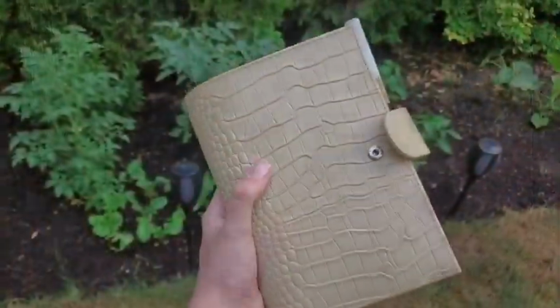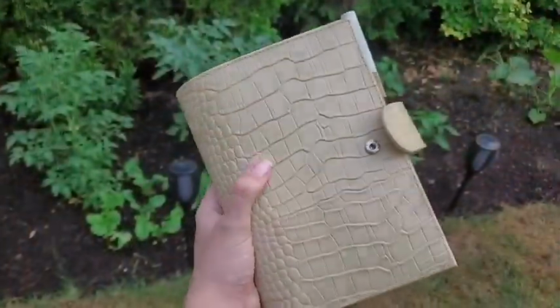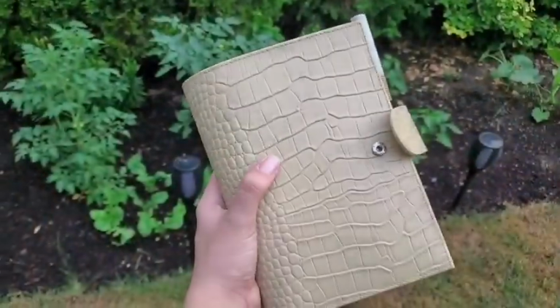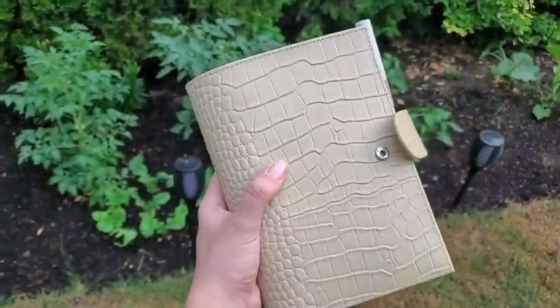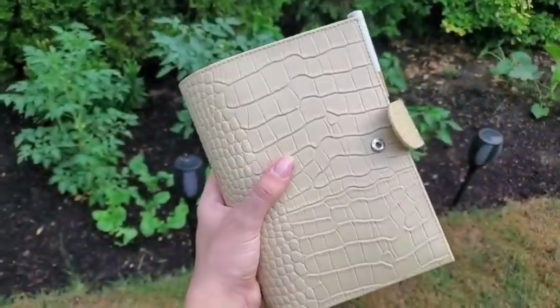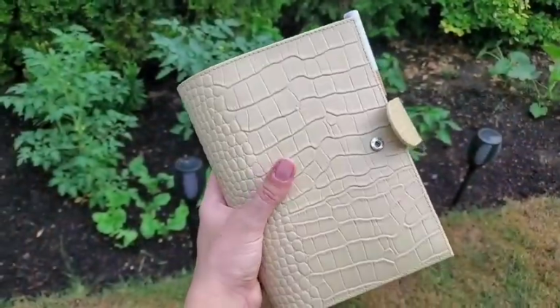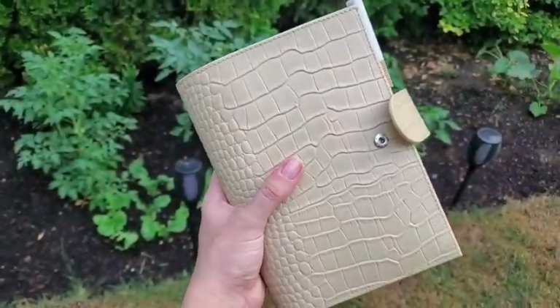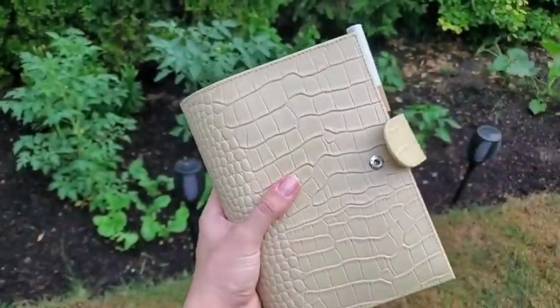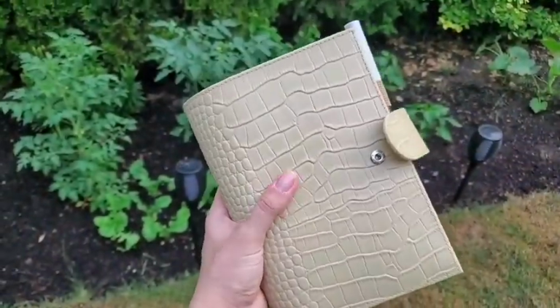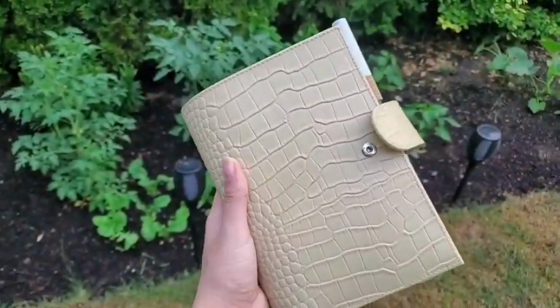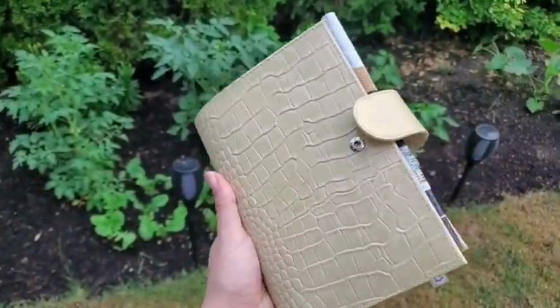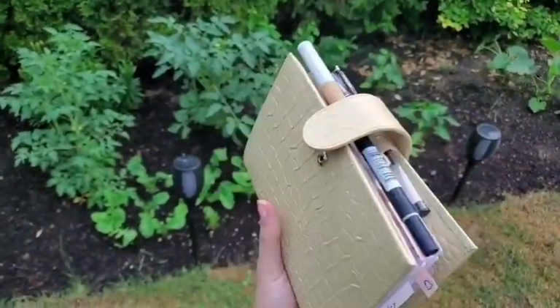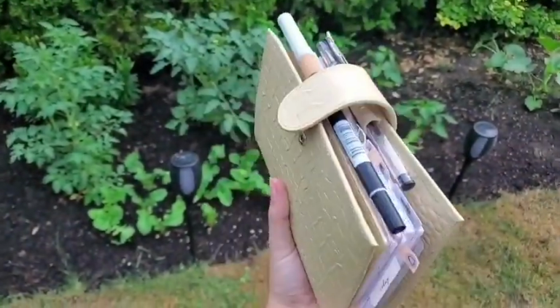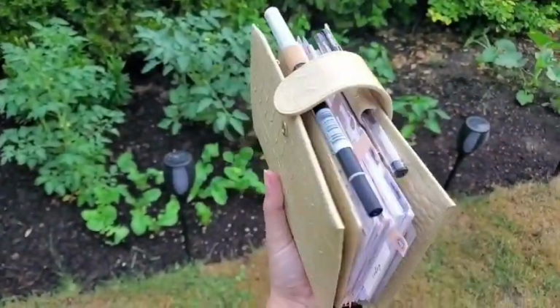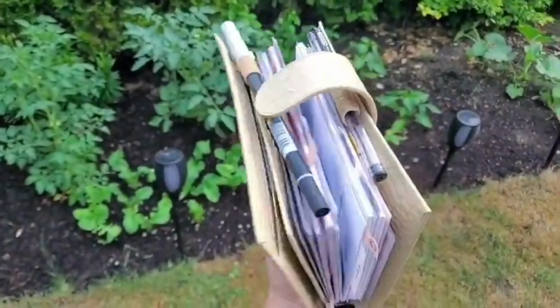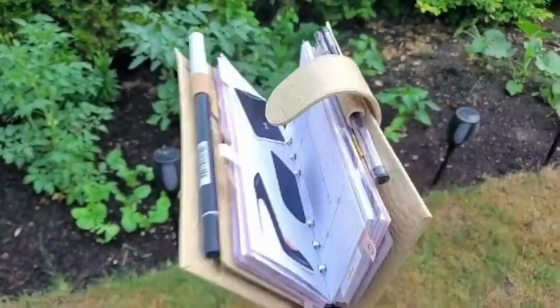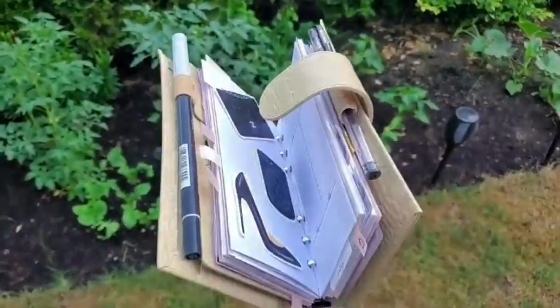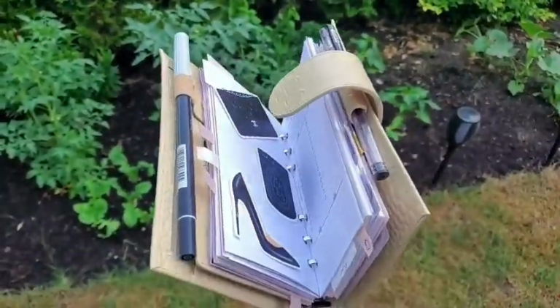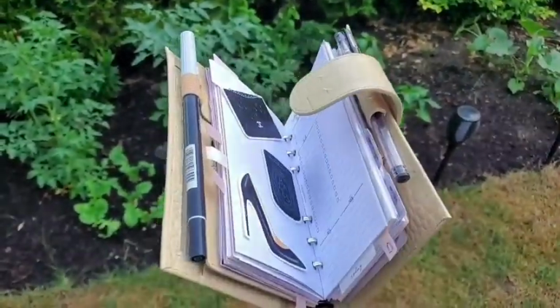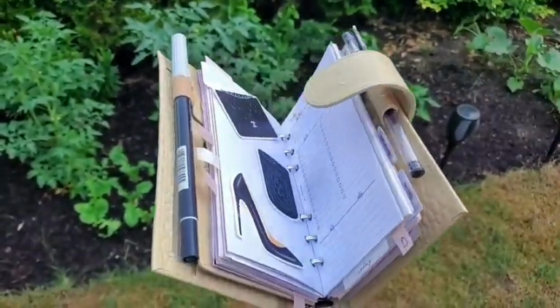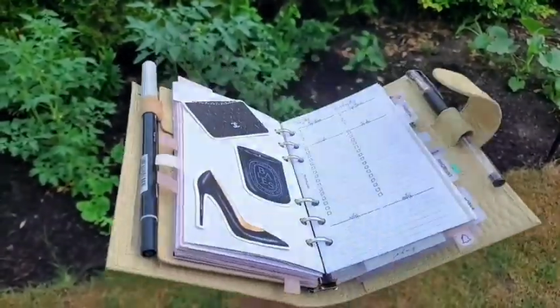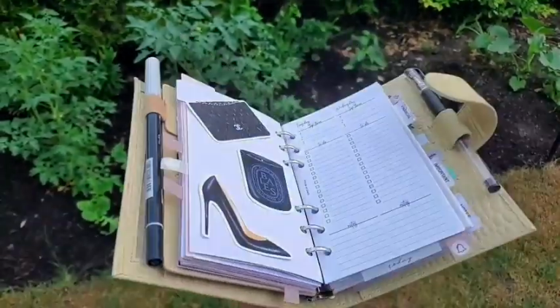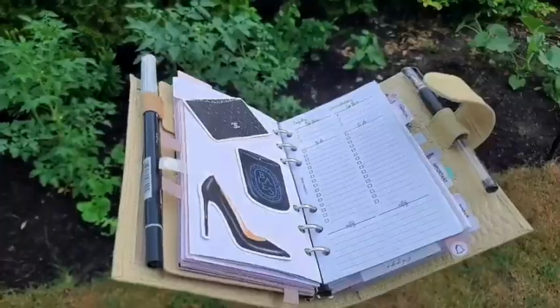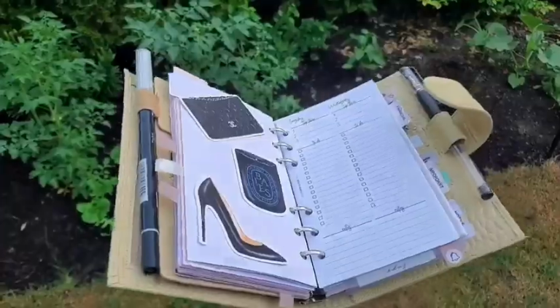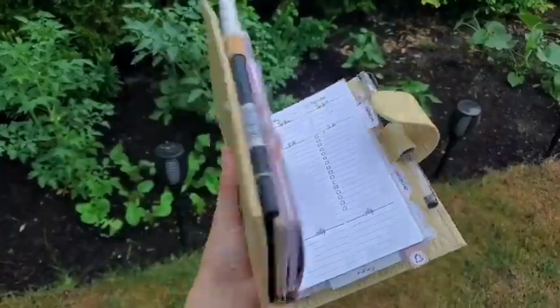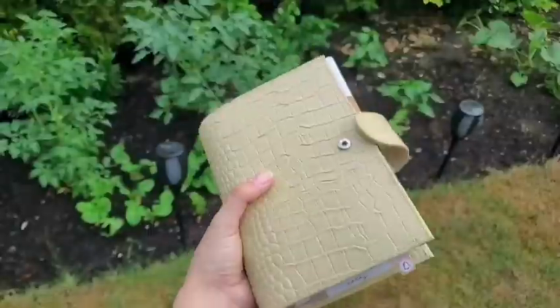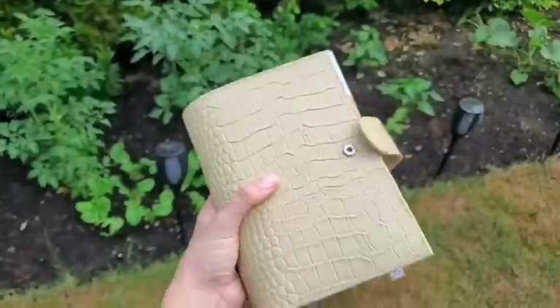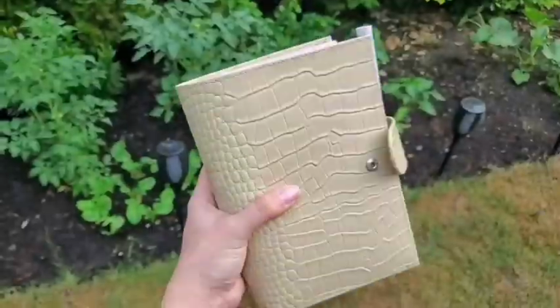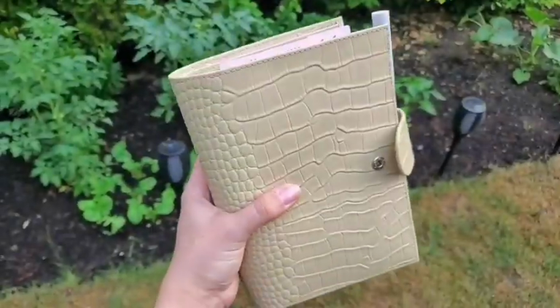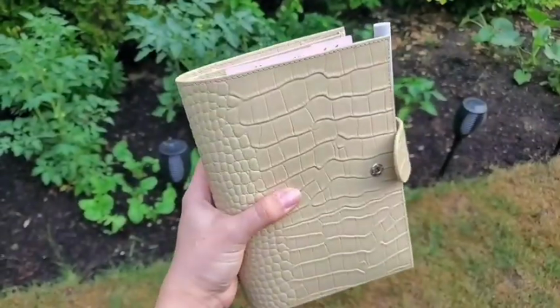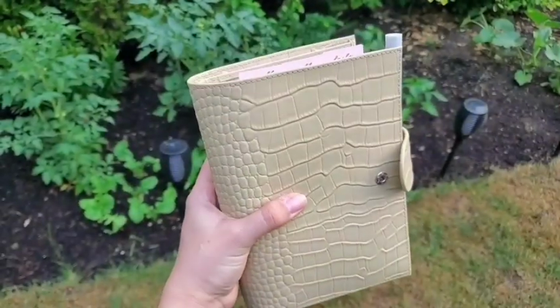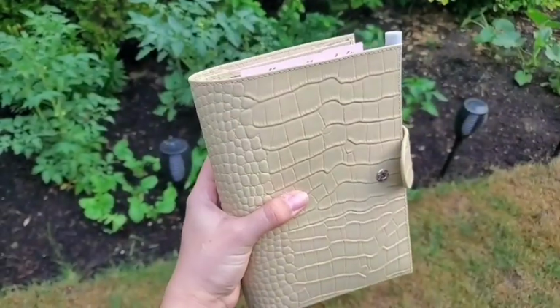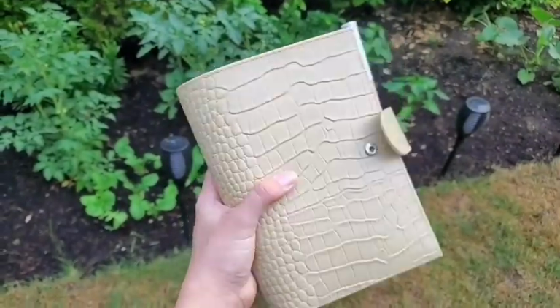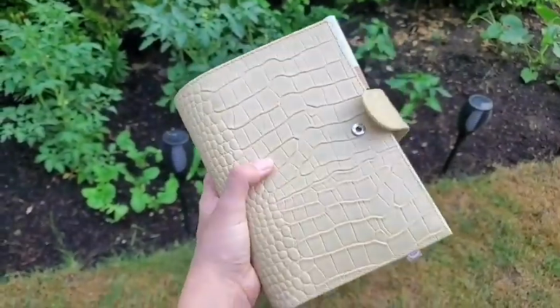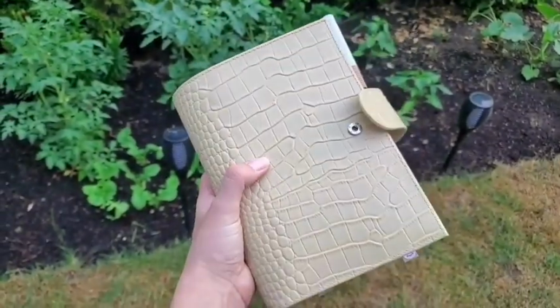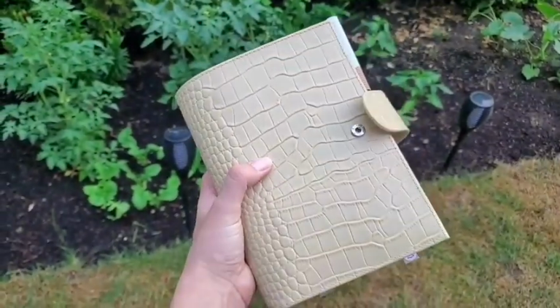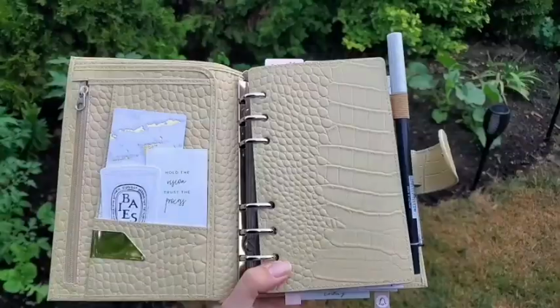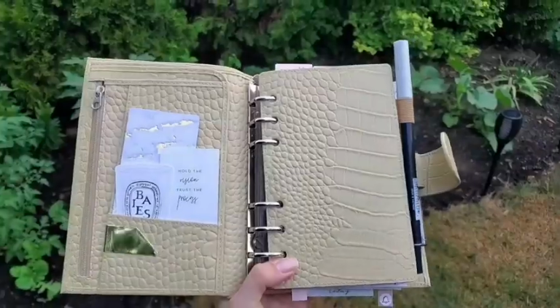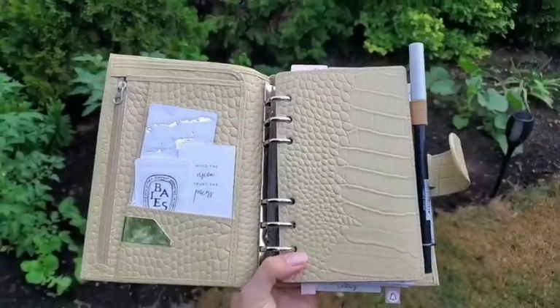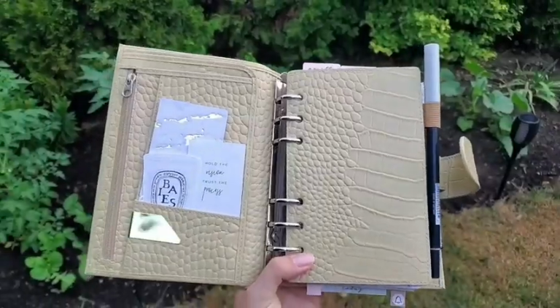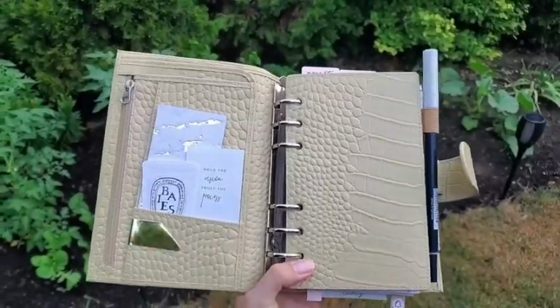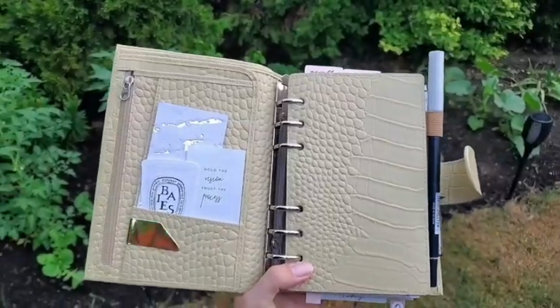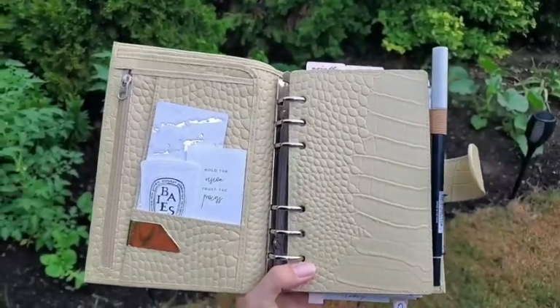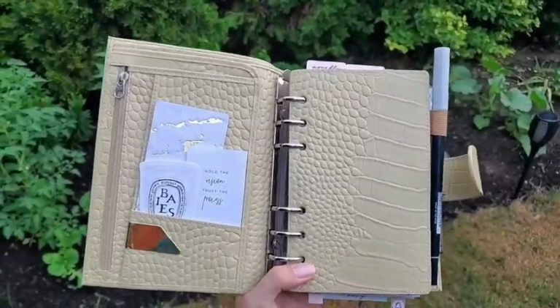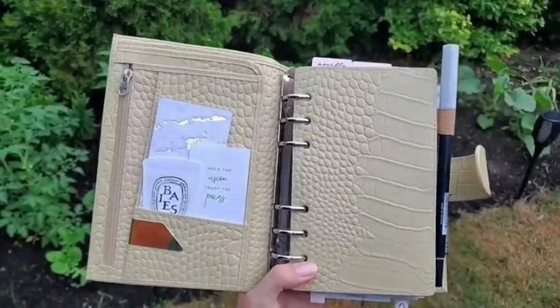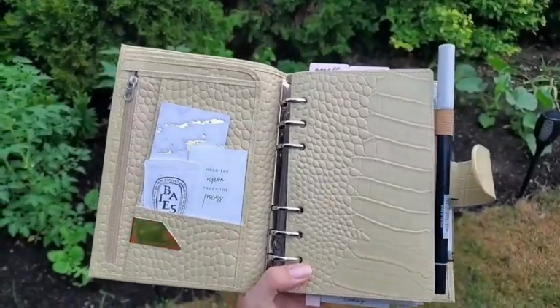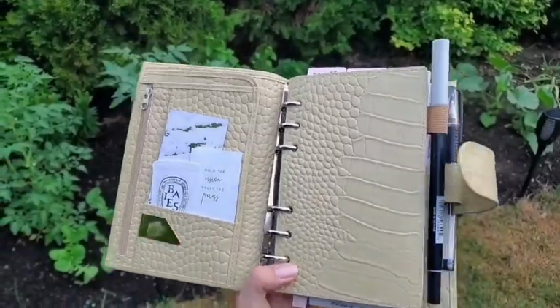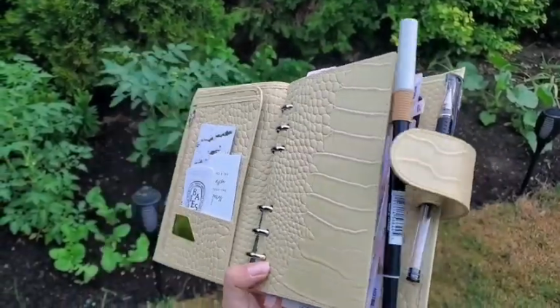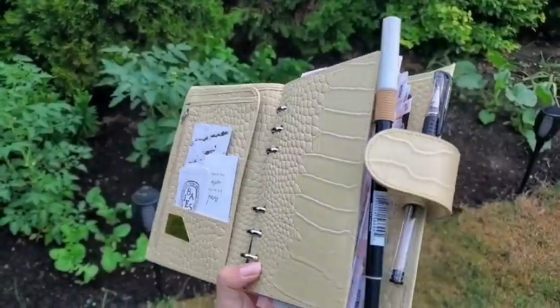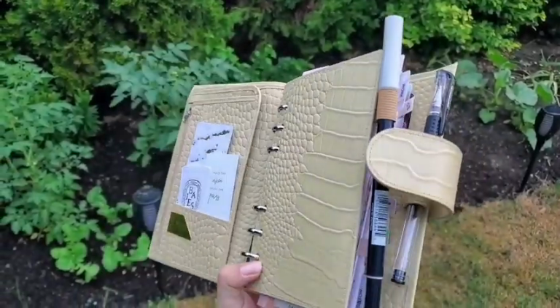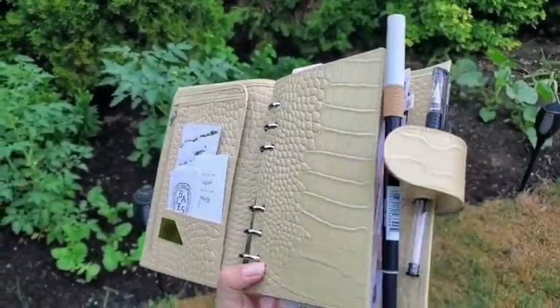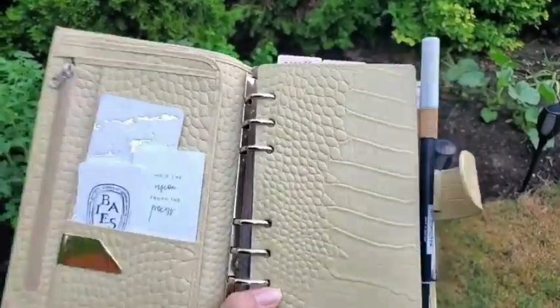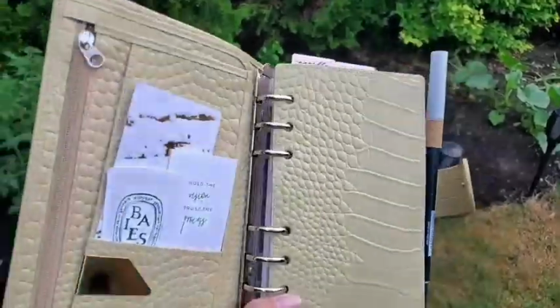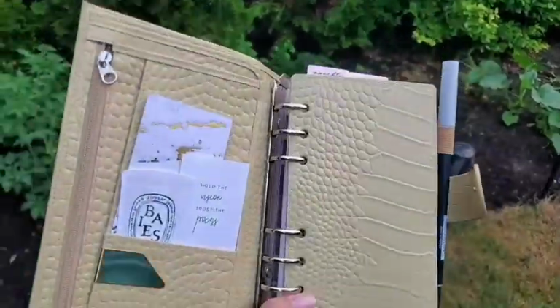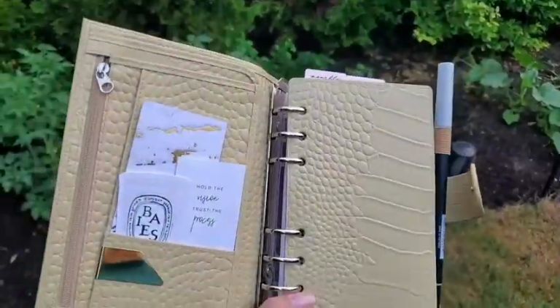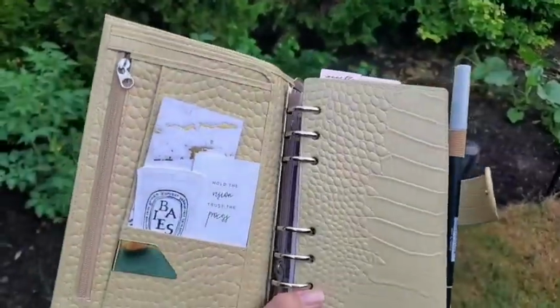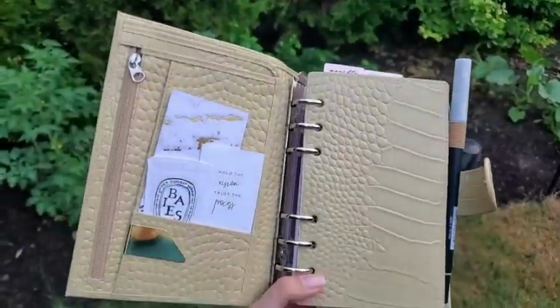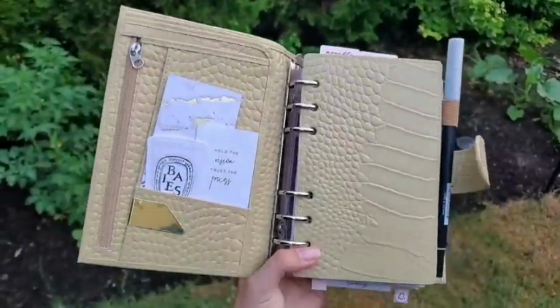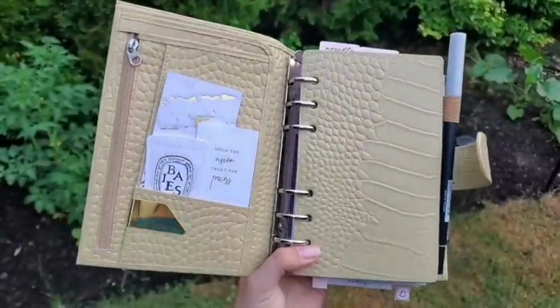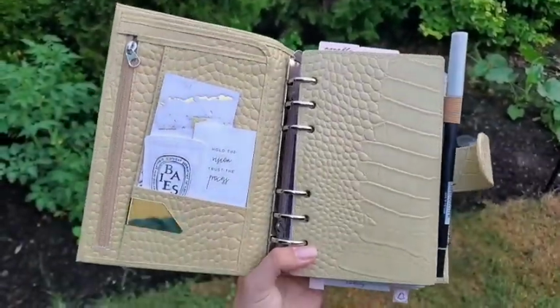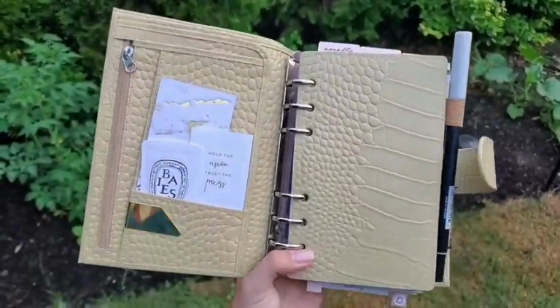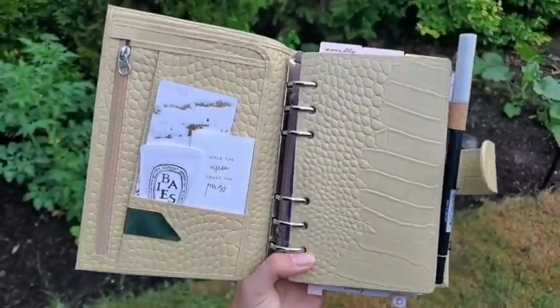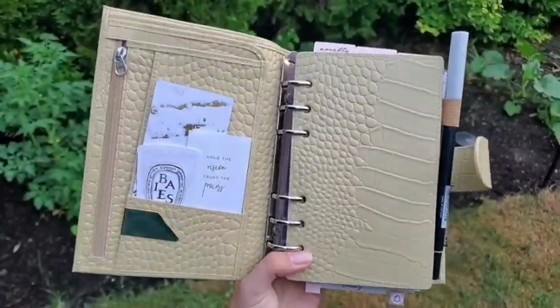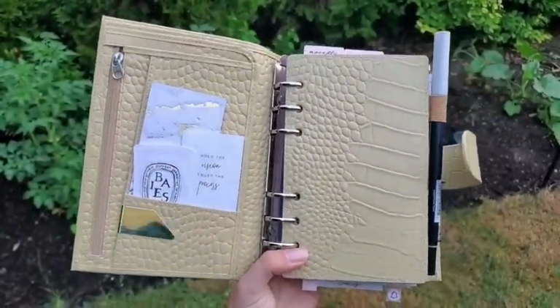Here it is in outdoor lighting. As you can see, it's a light beige. It looks beautiful. I'm so glad I did this.